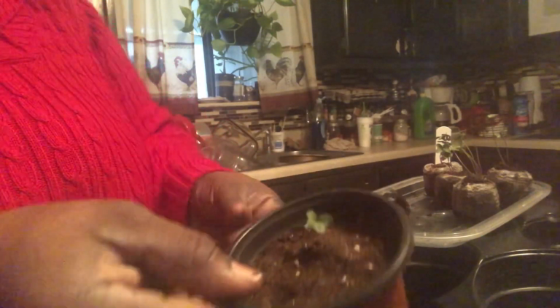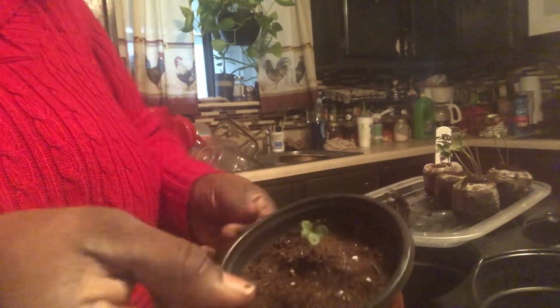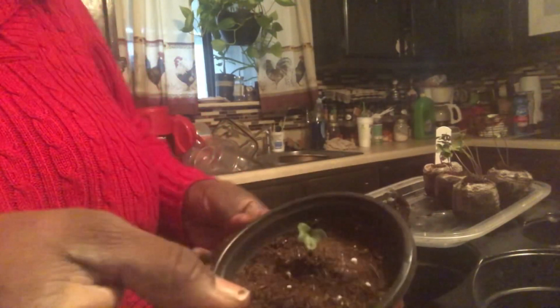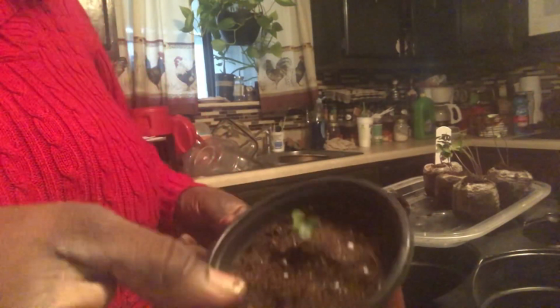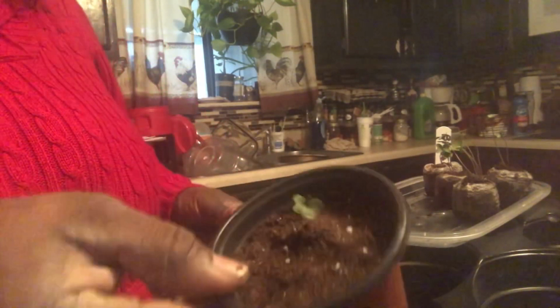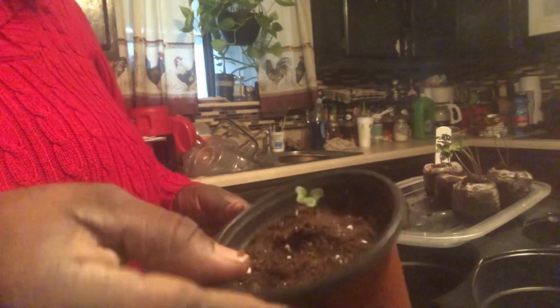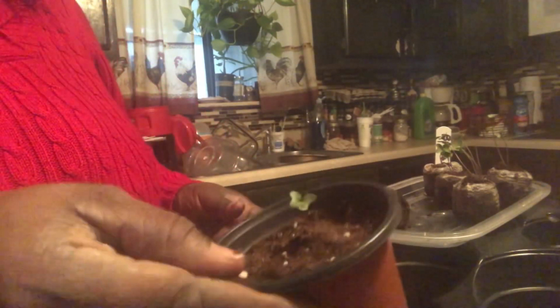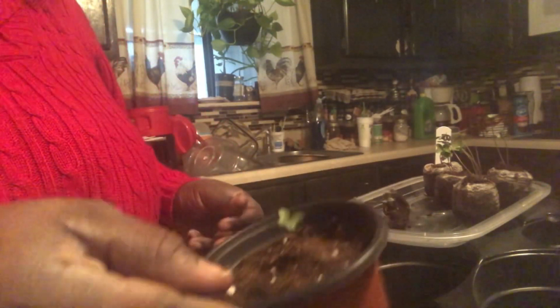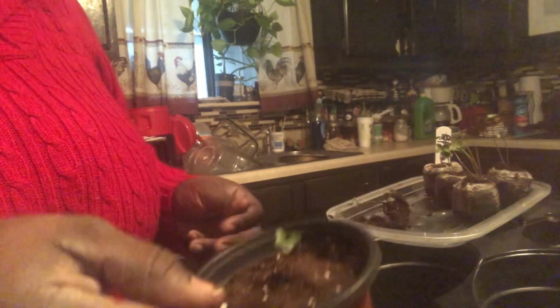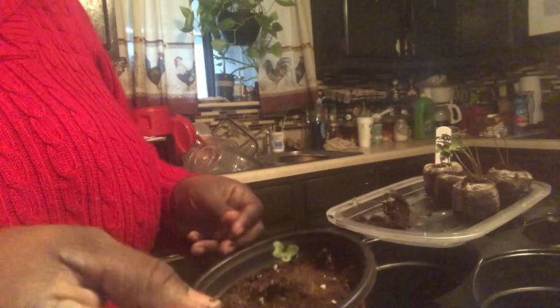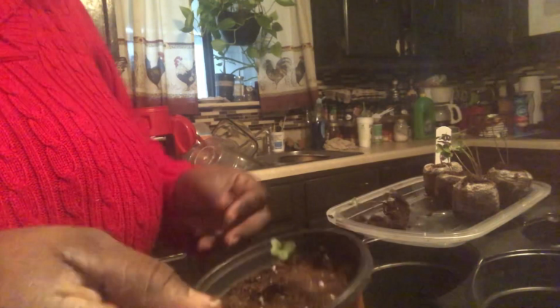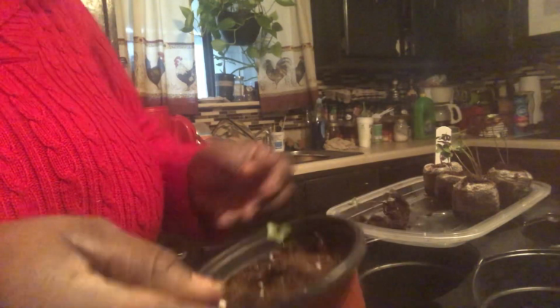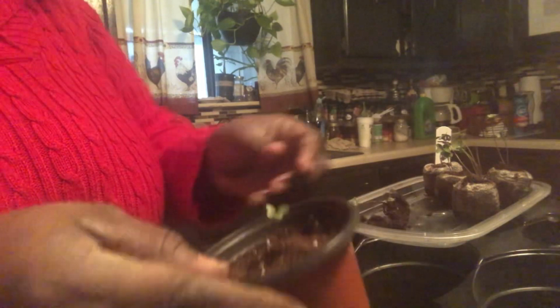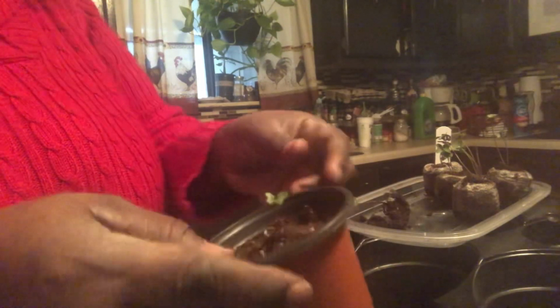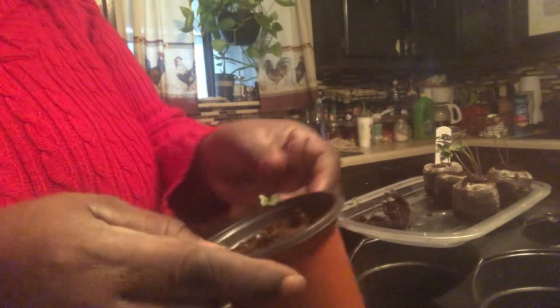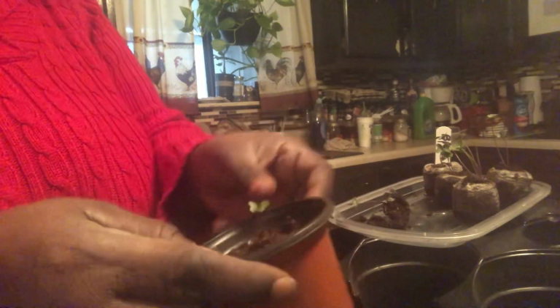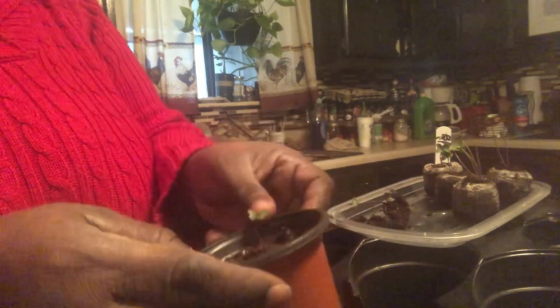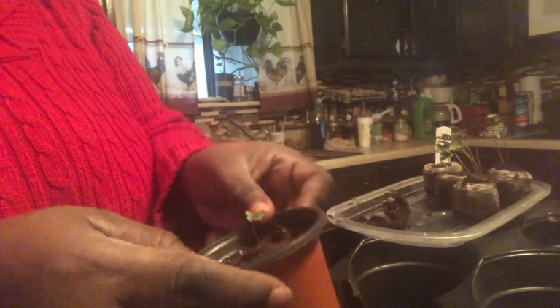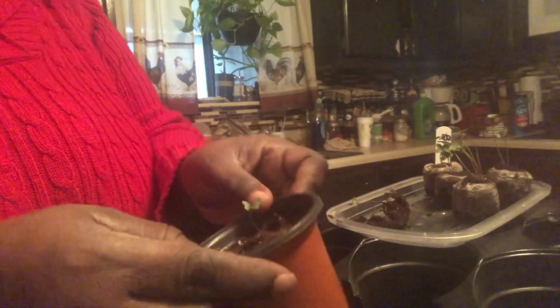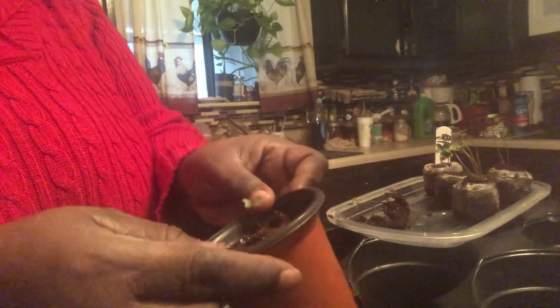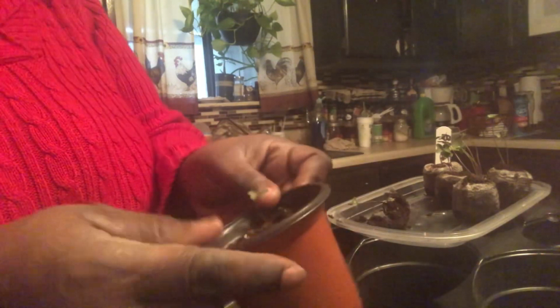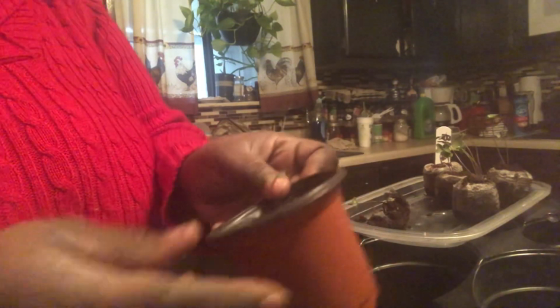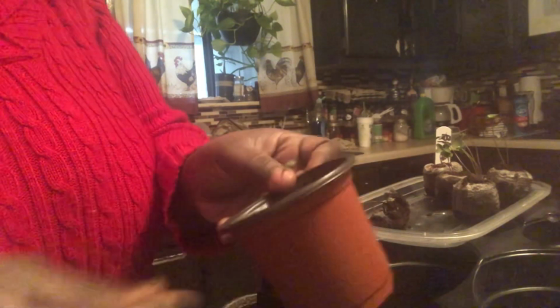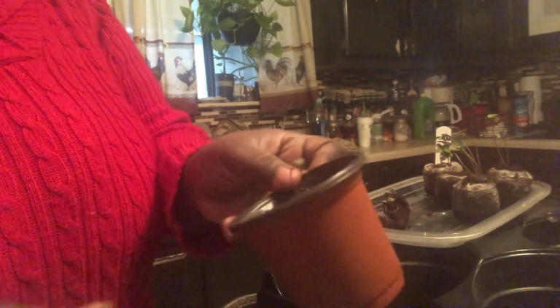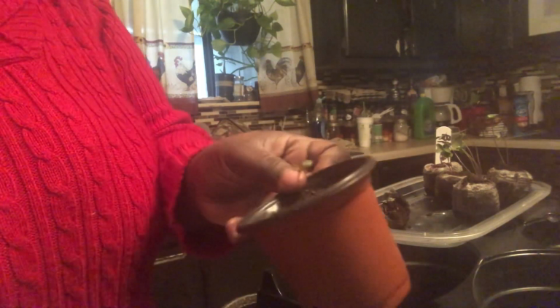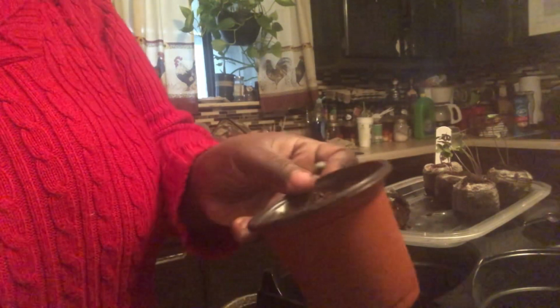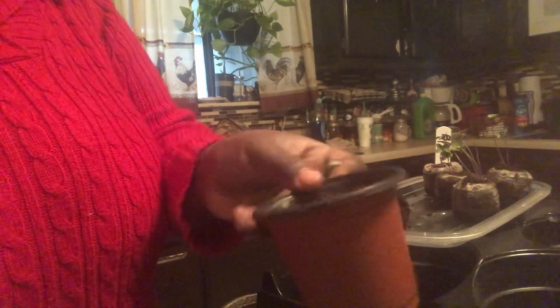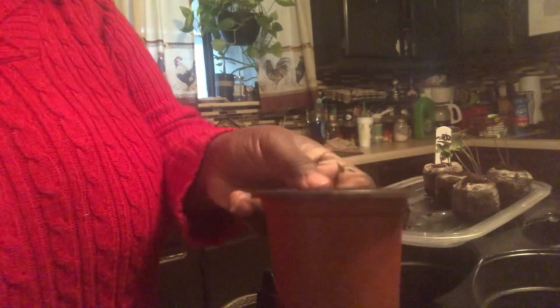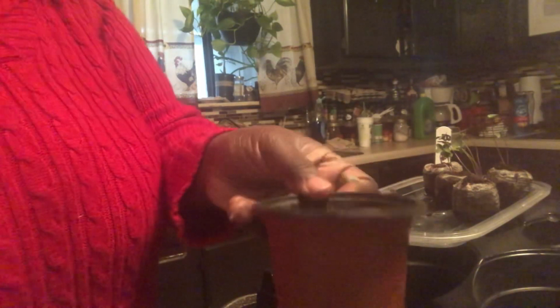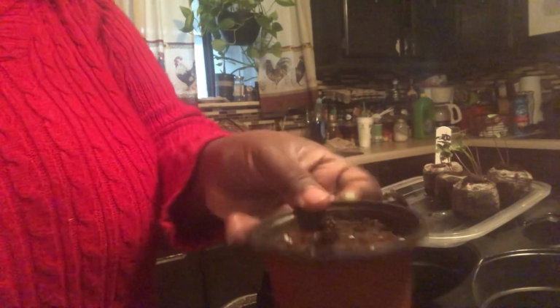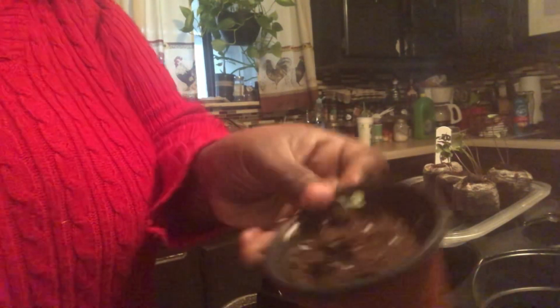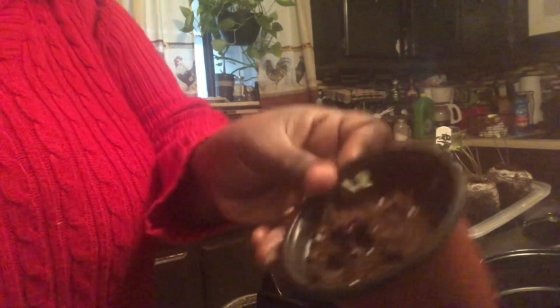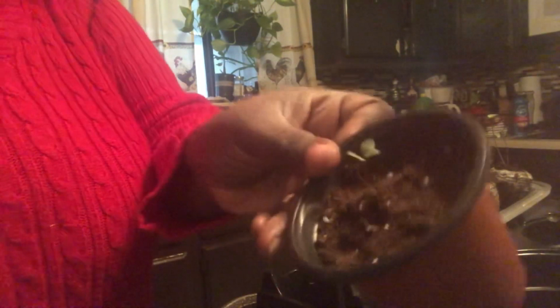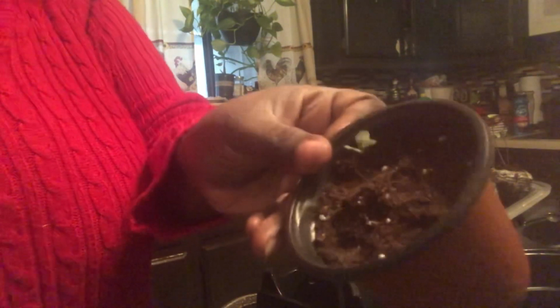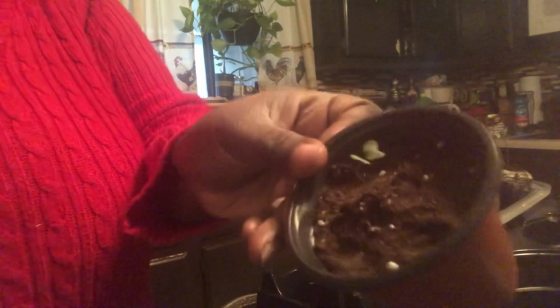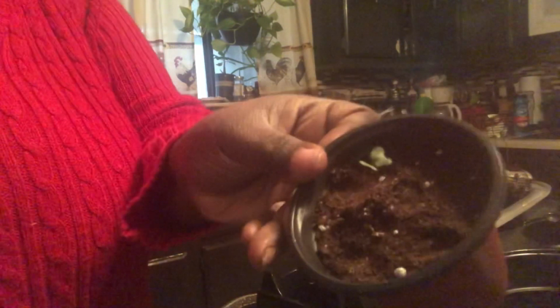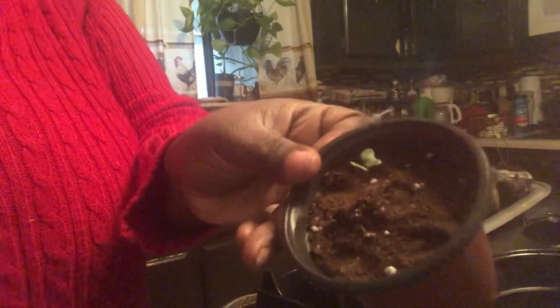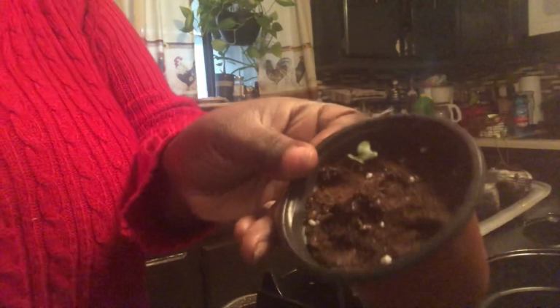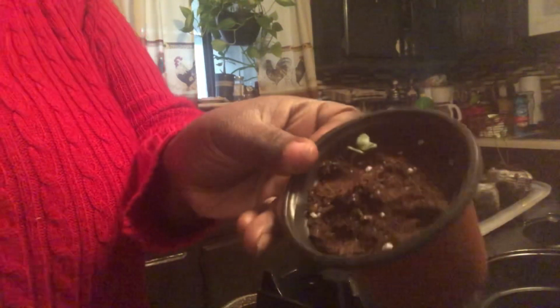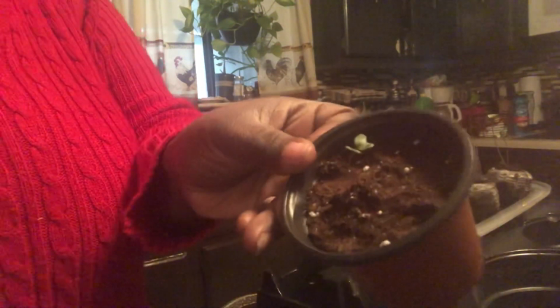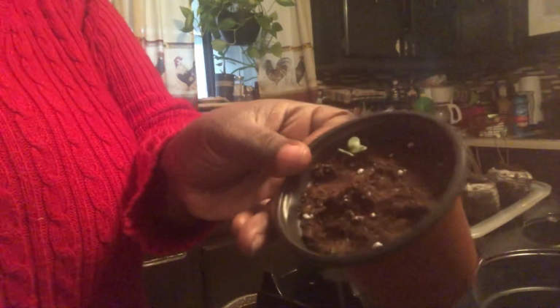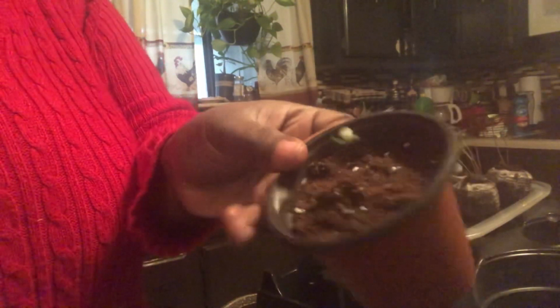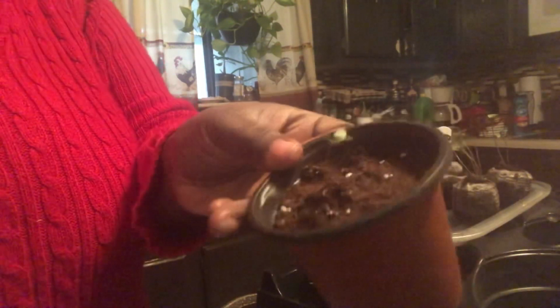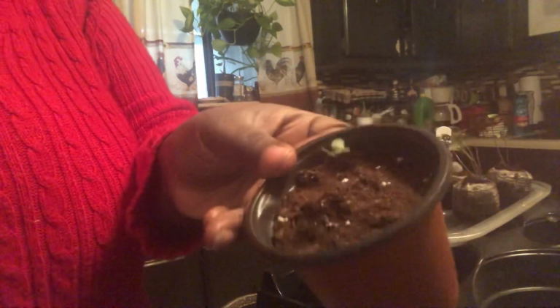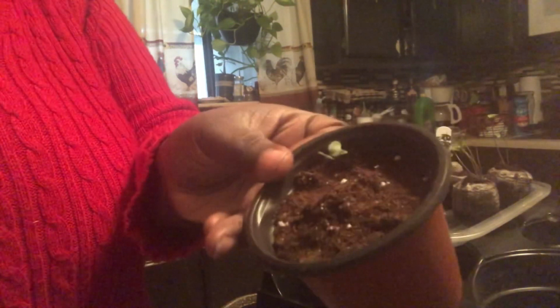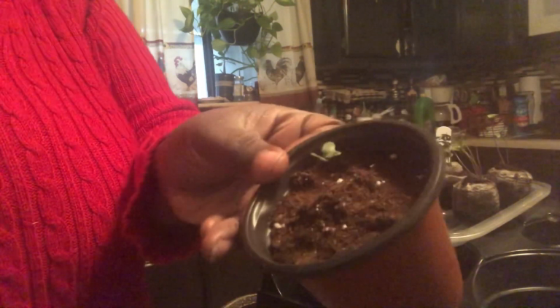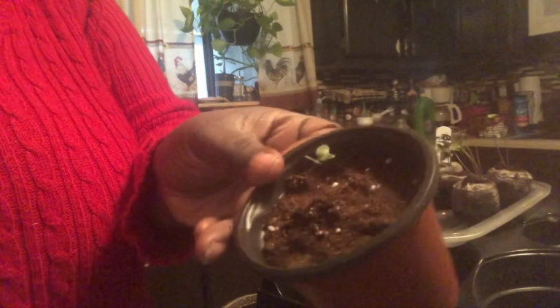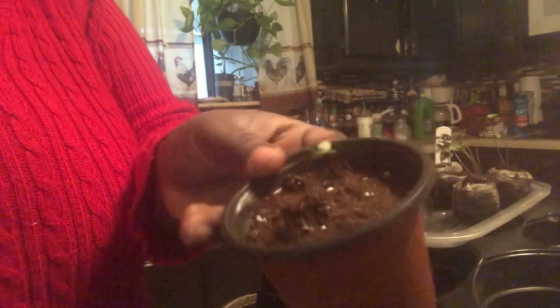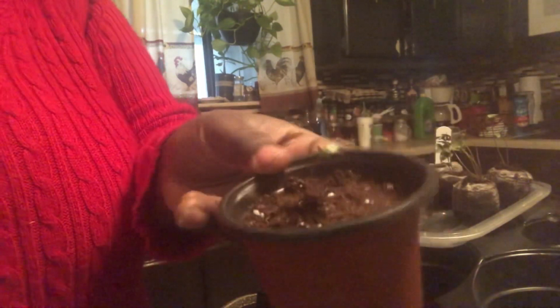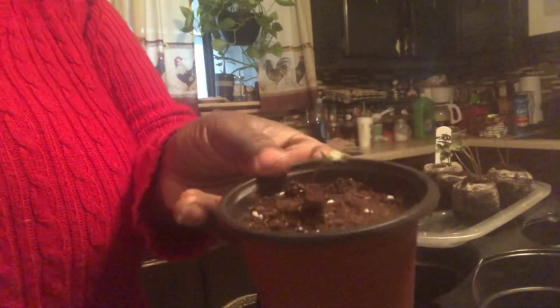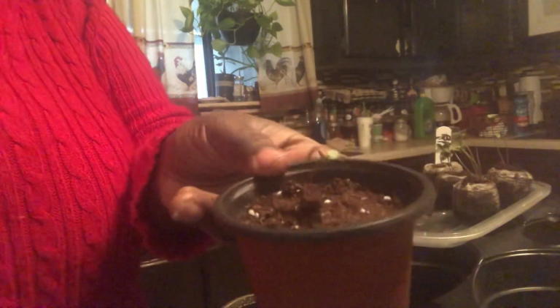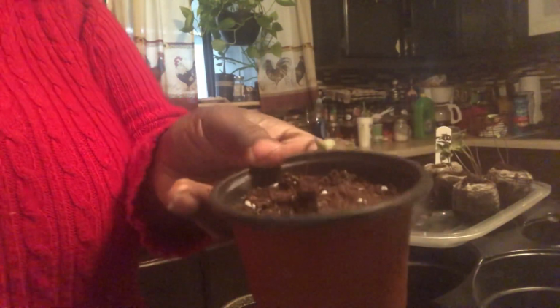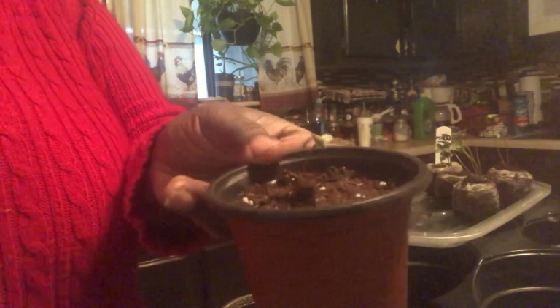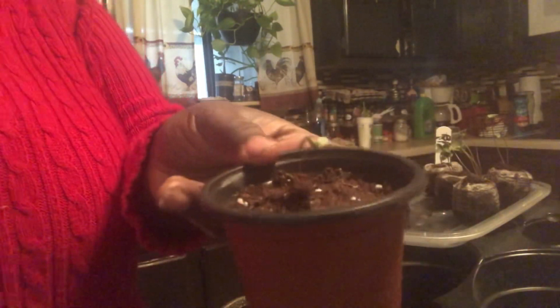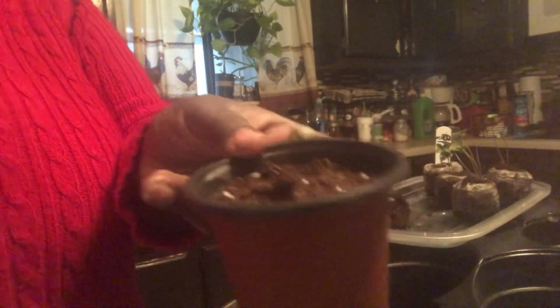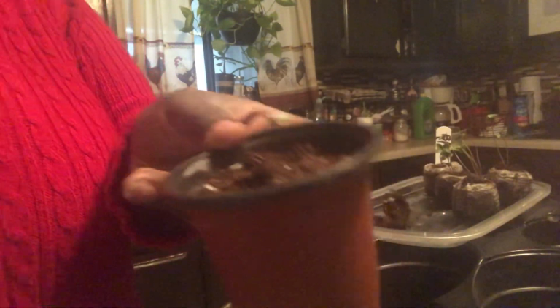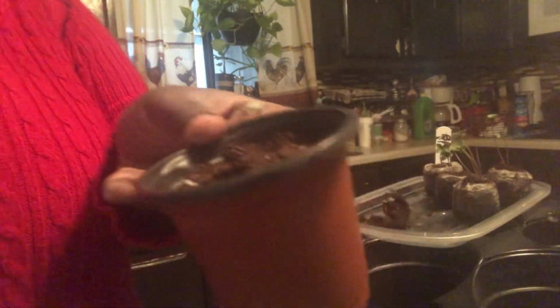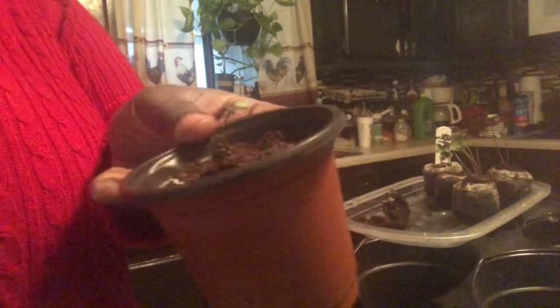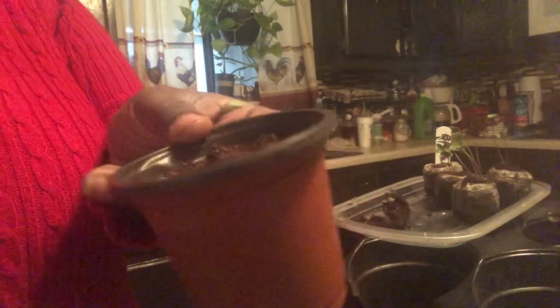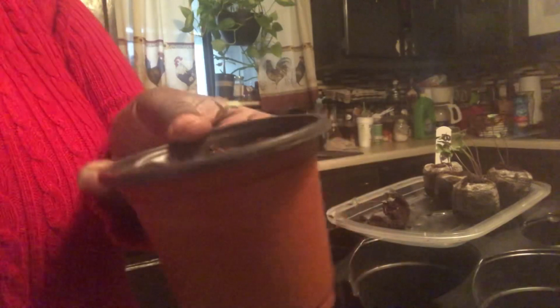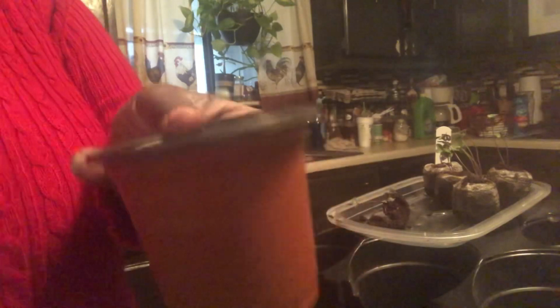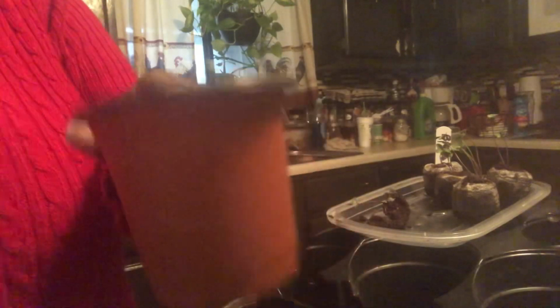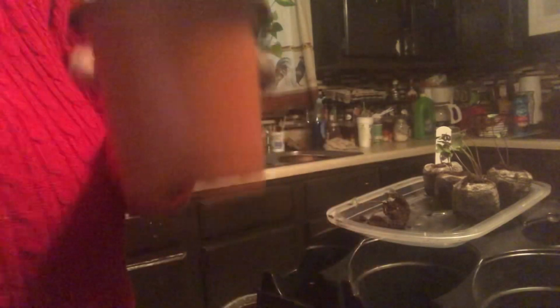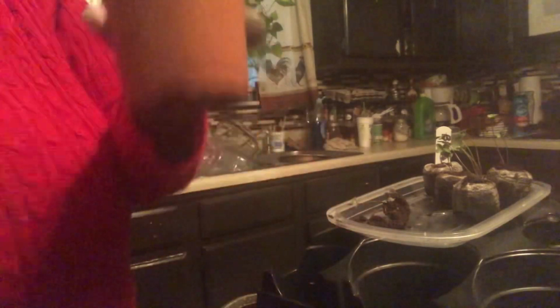That's the second one from that set of five — there's actually five in there. I'm going to get this one in water.